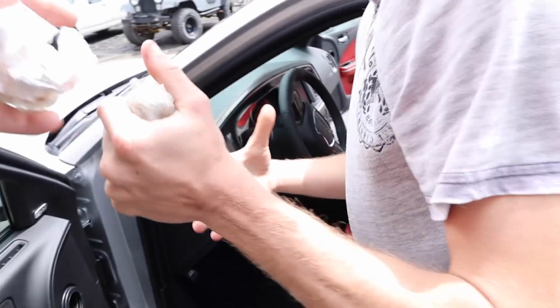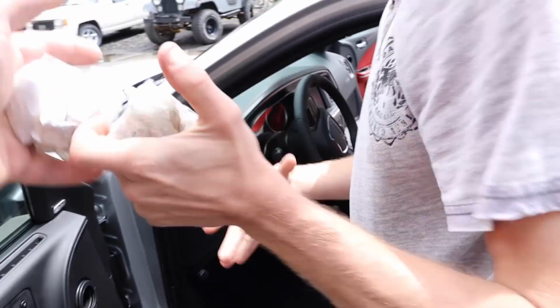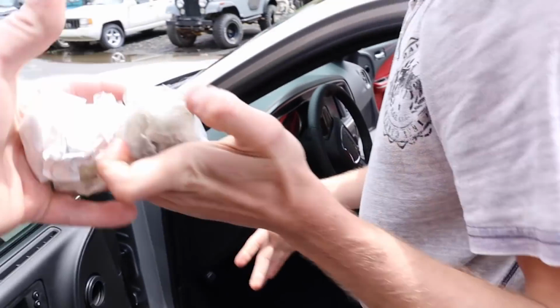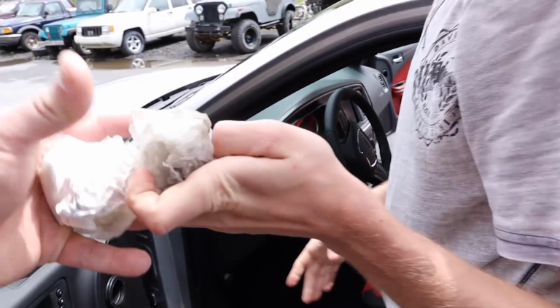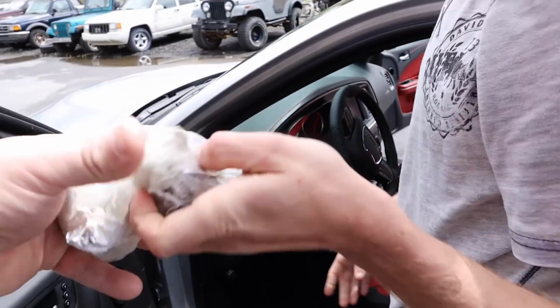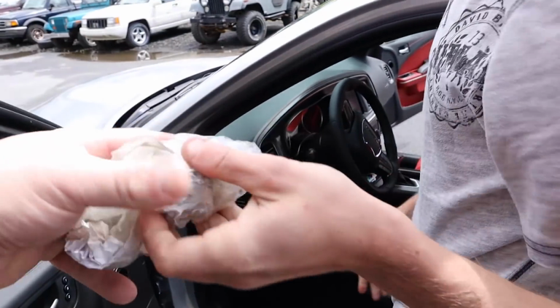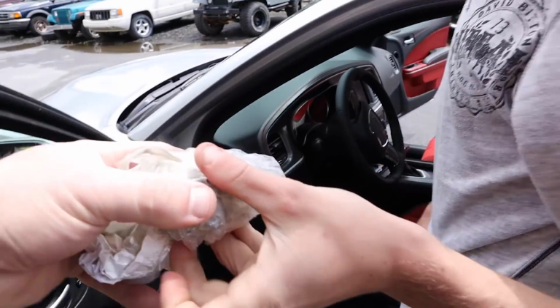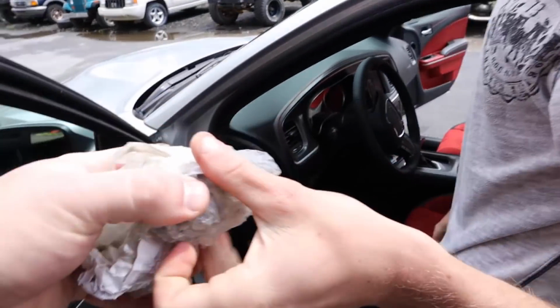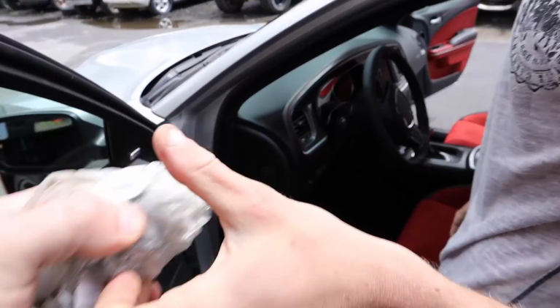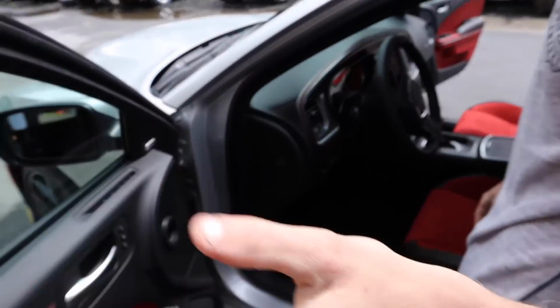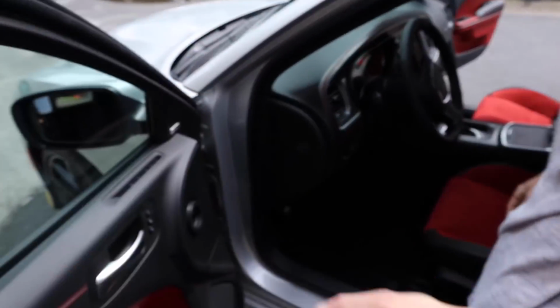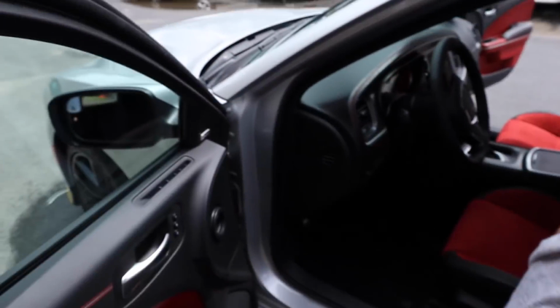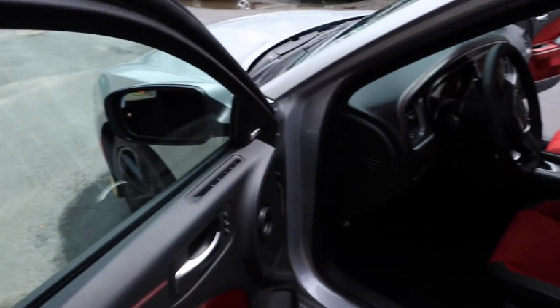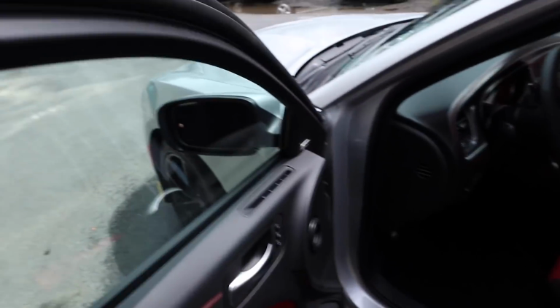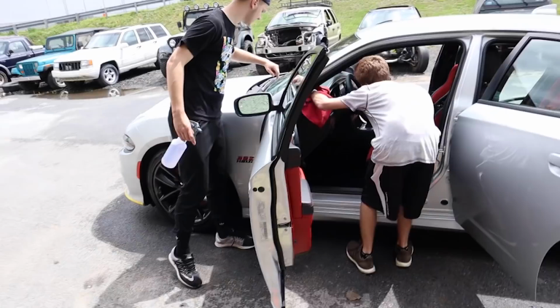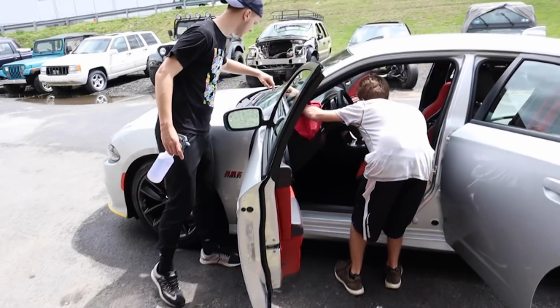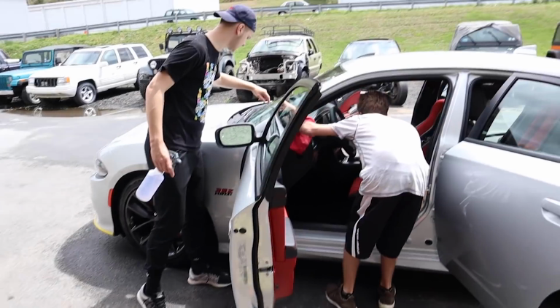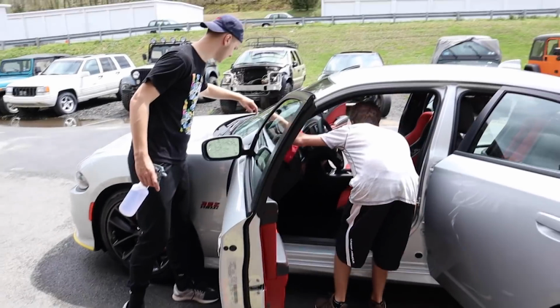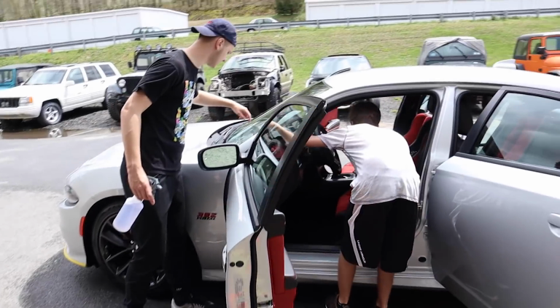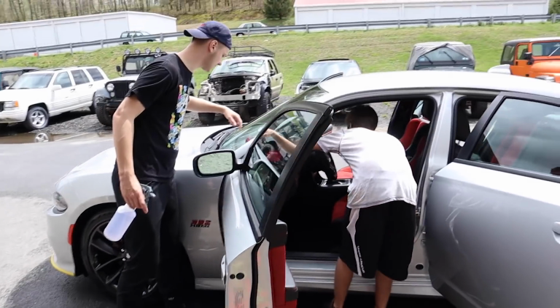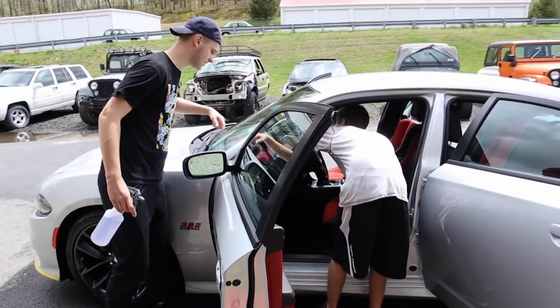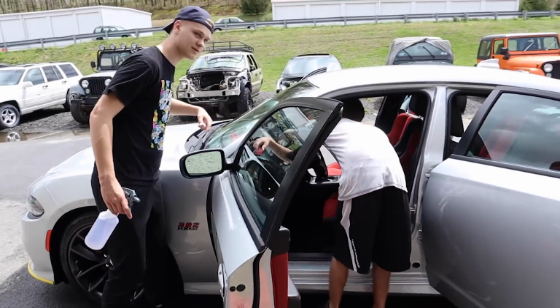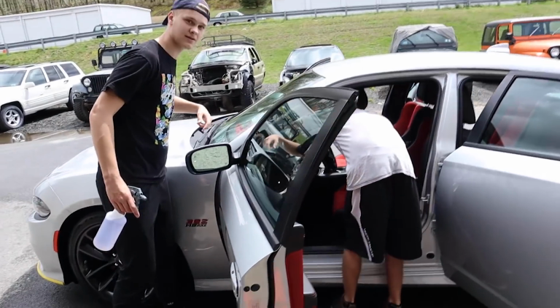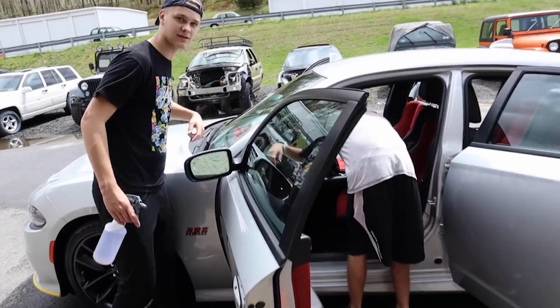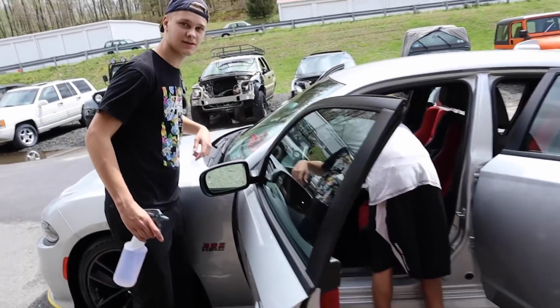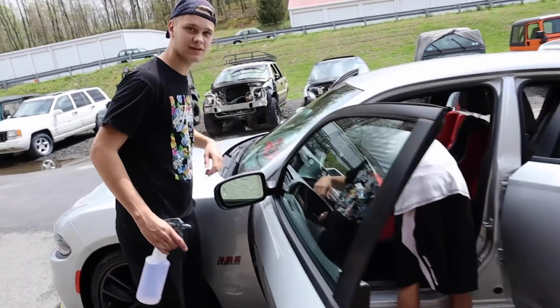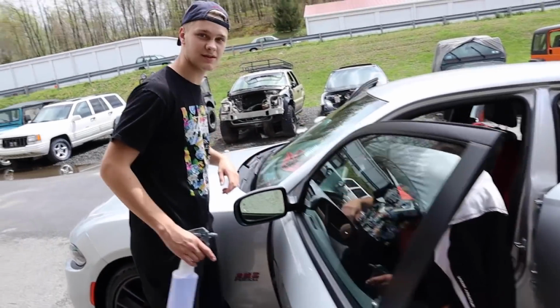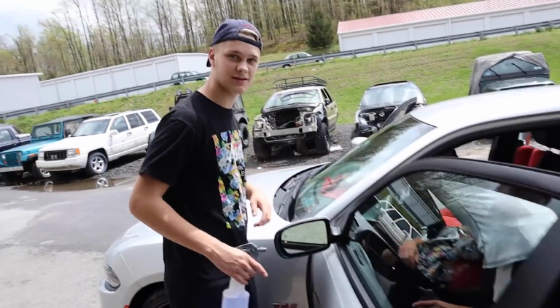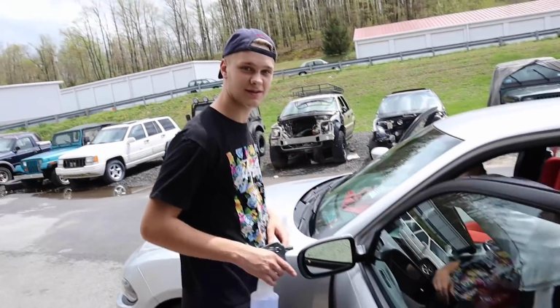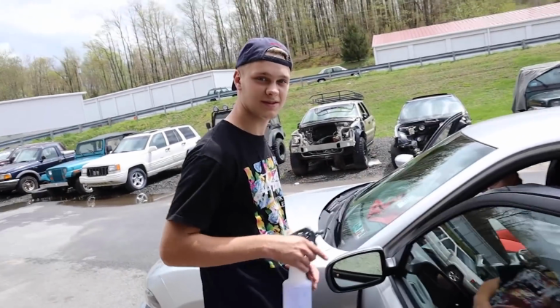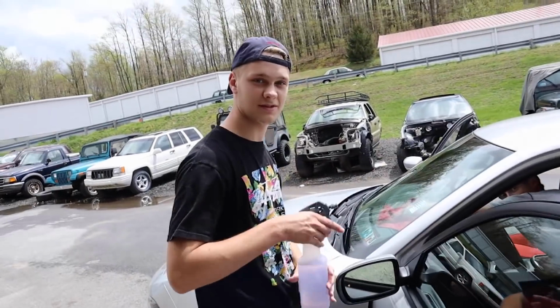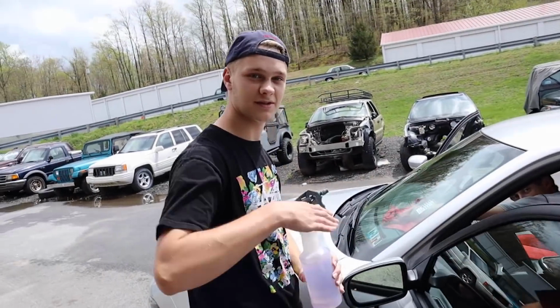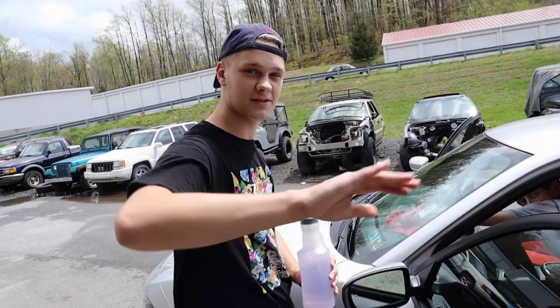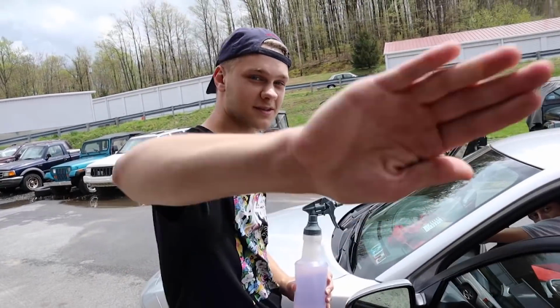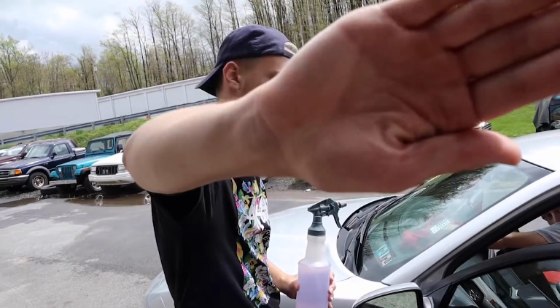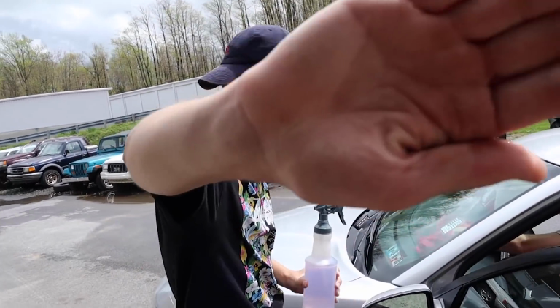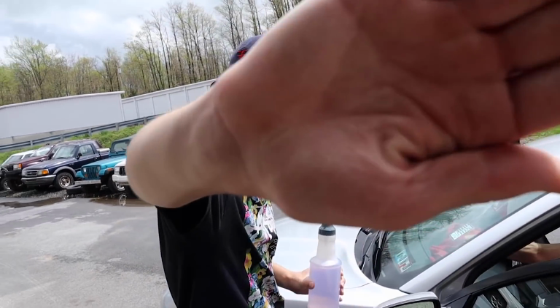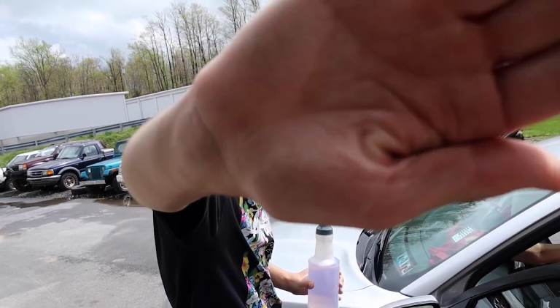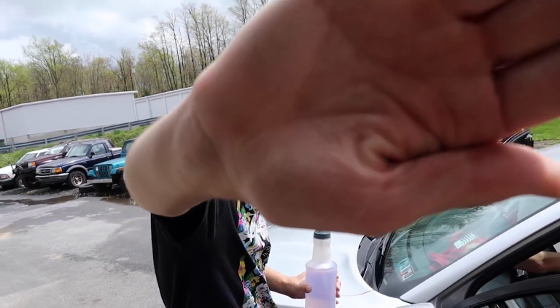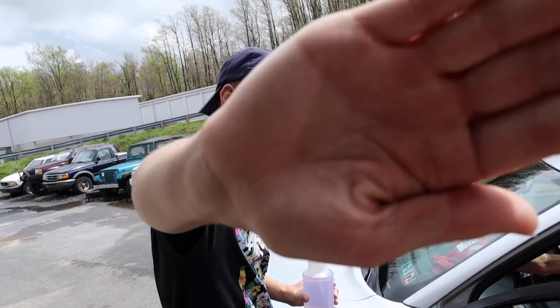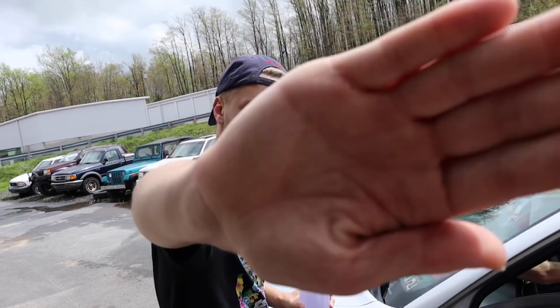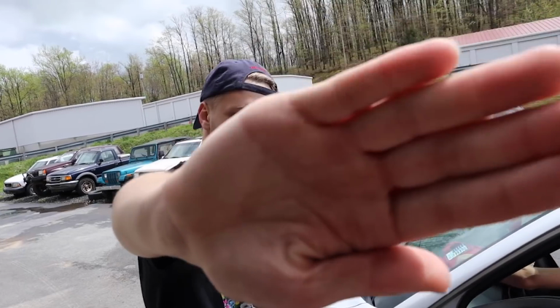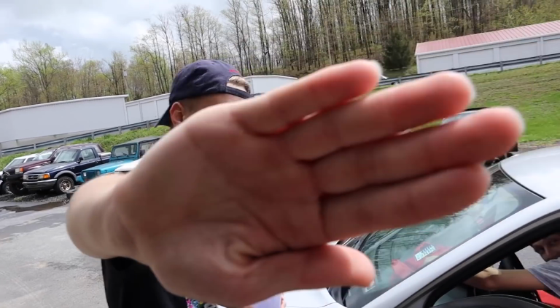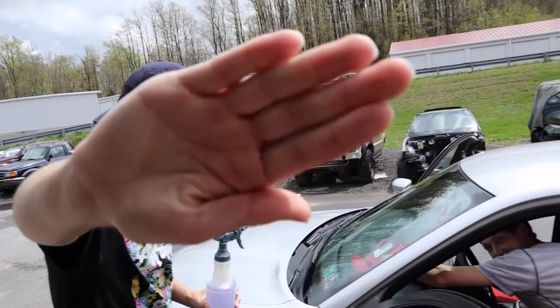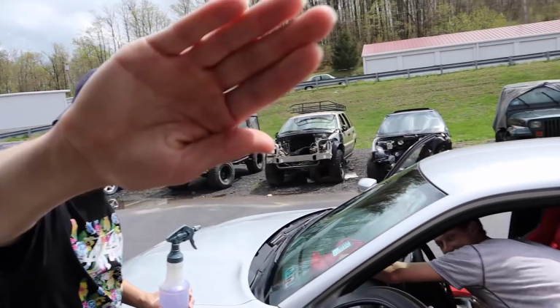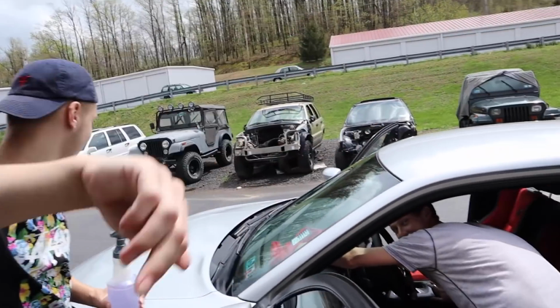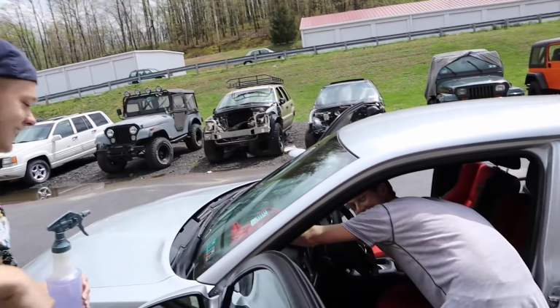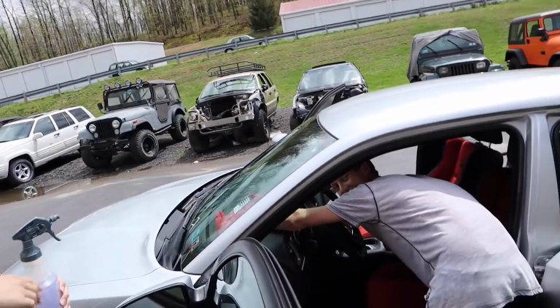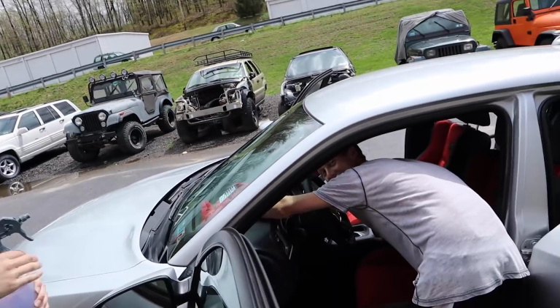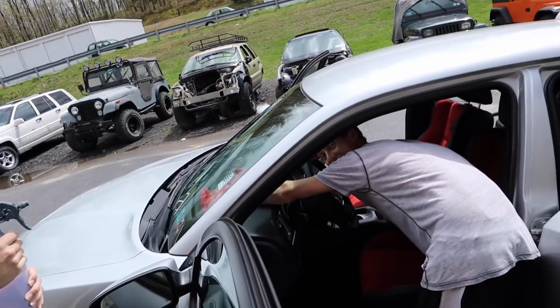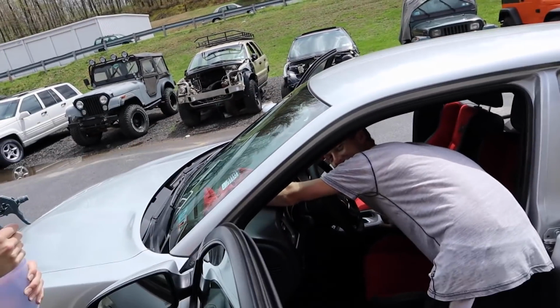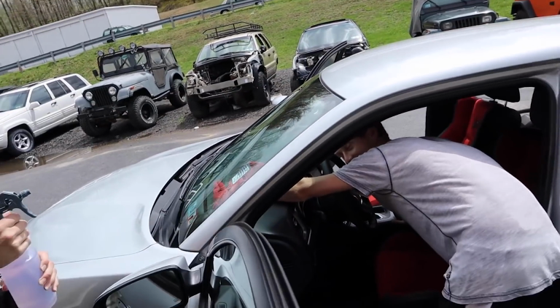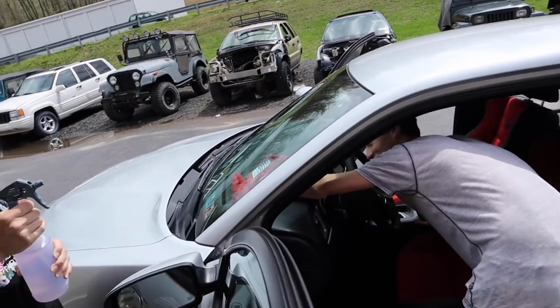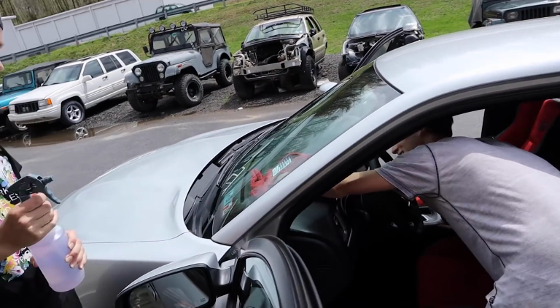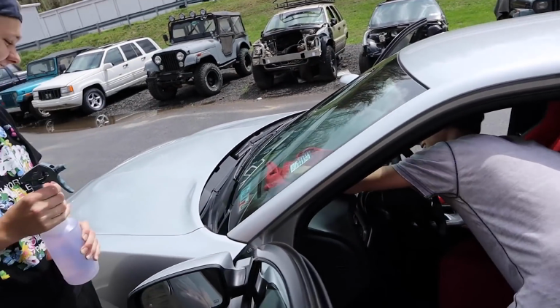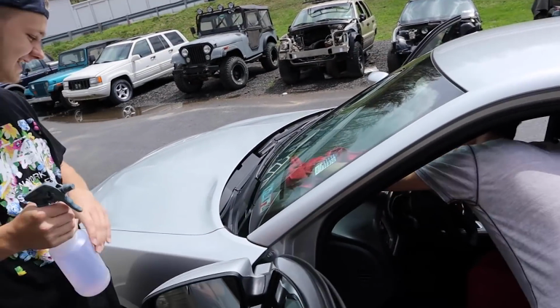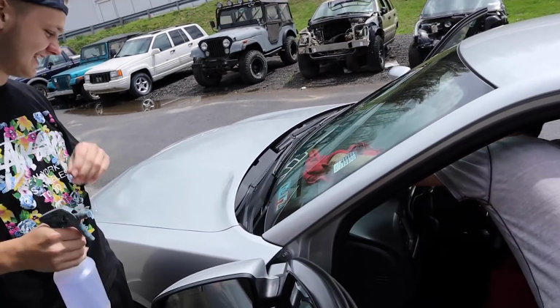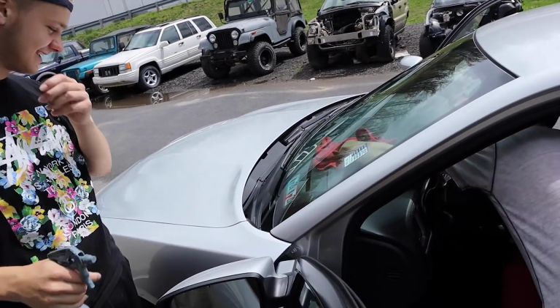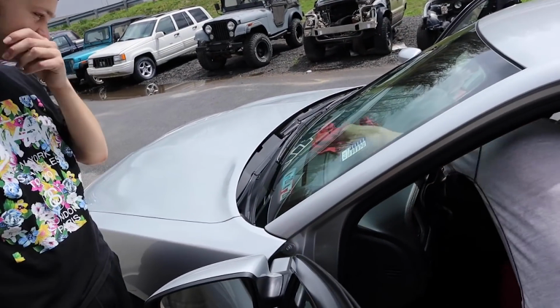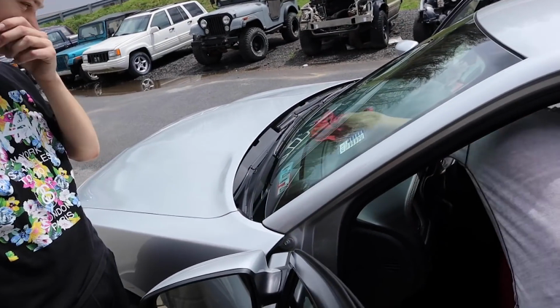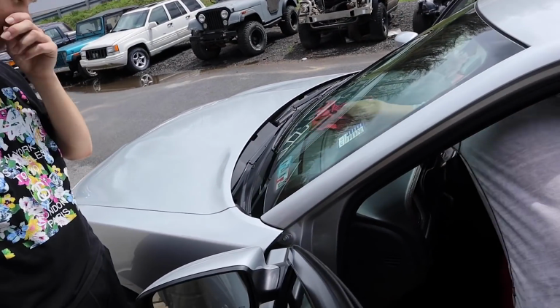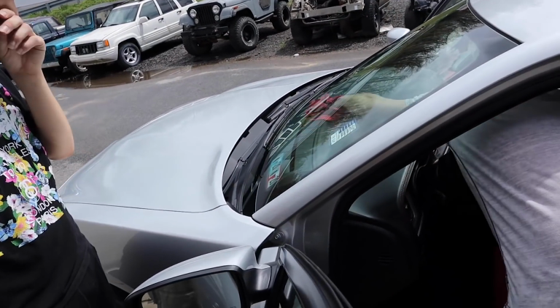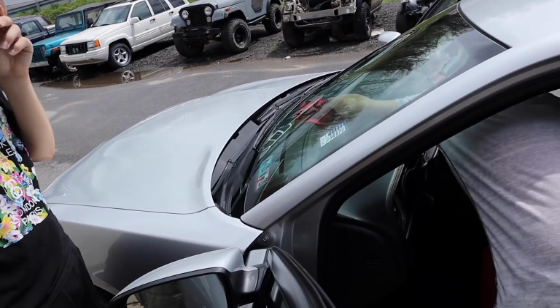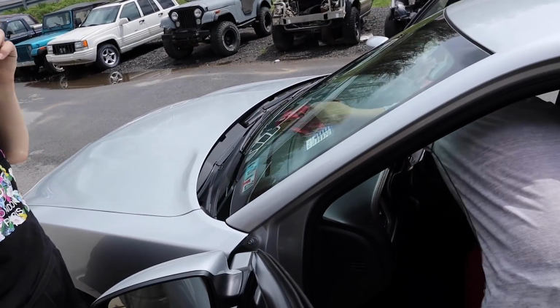Beautifully done. Wait a second — did you just tell them to wipe the dash down again? On your side too.